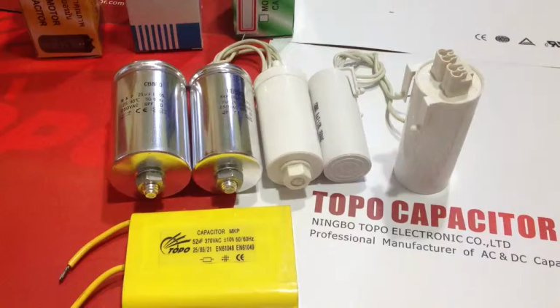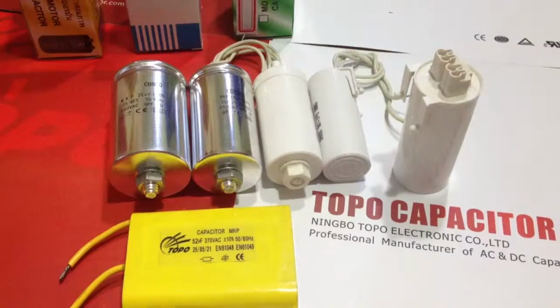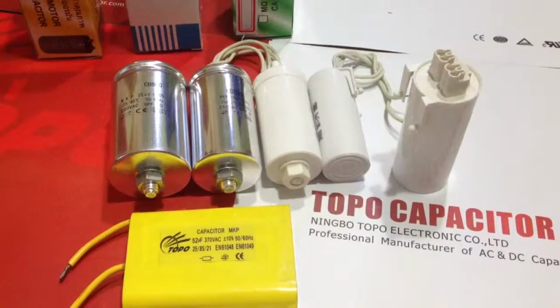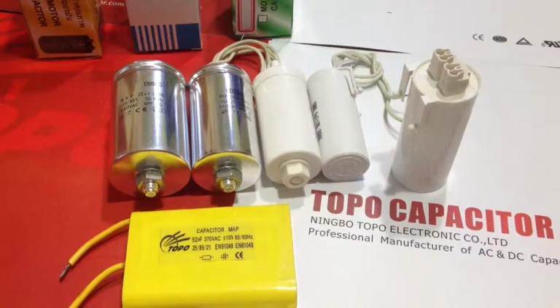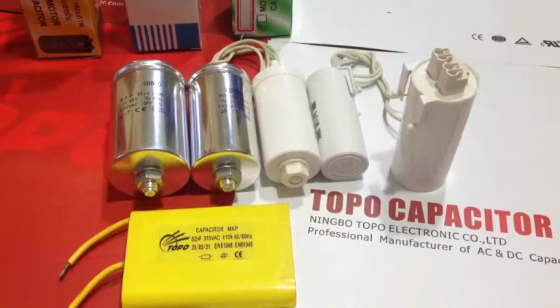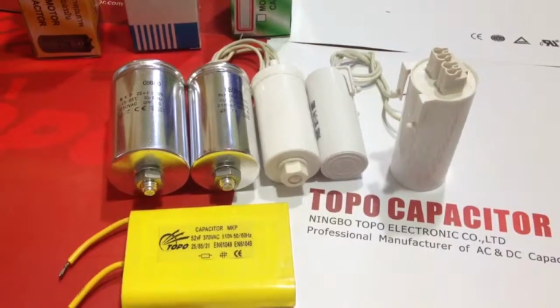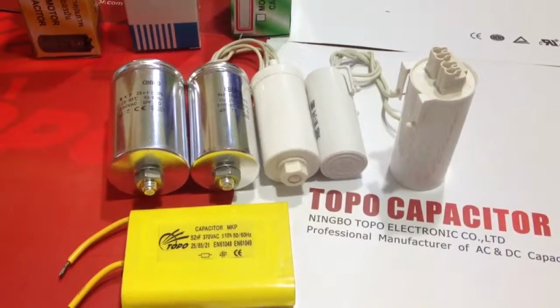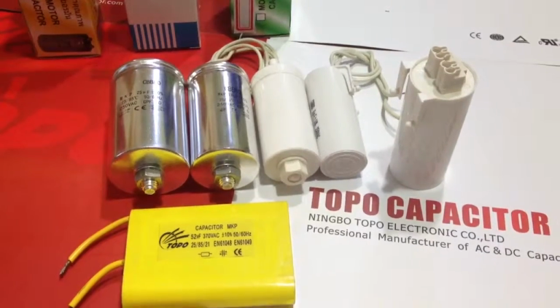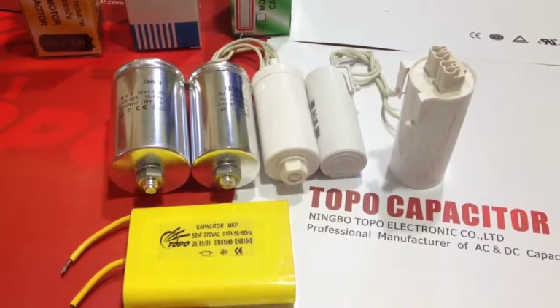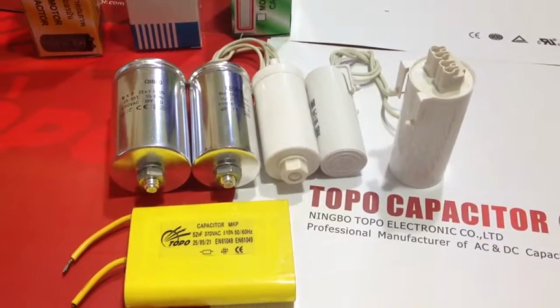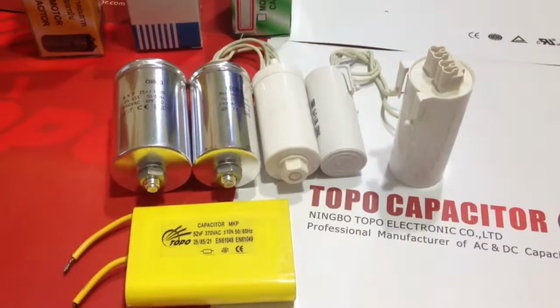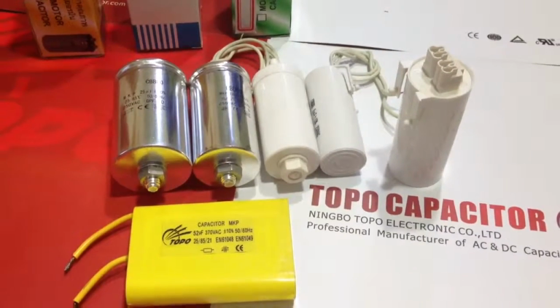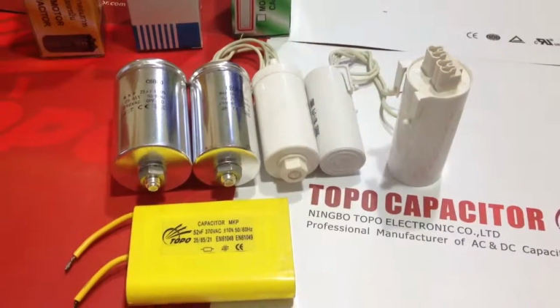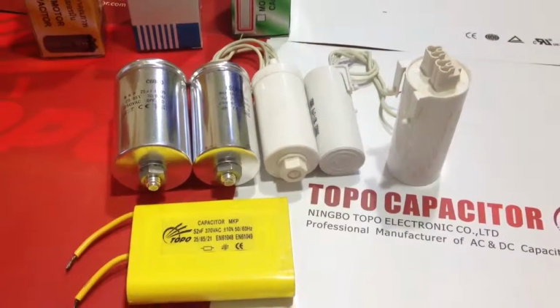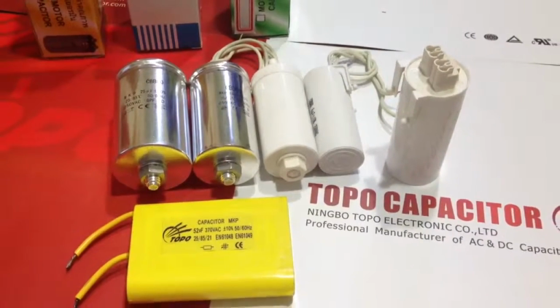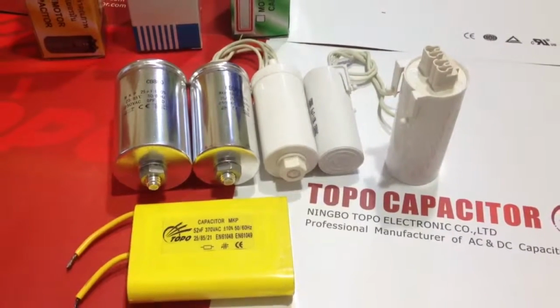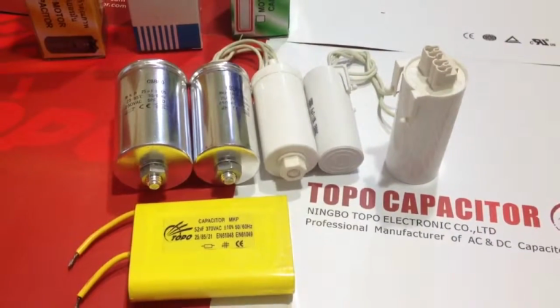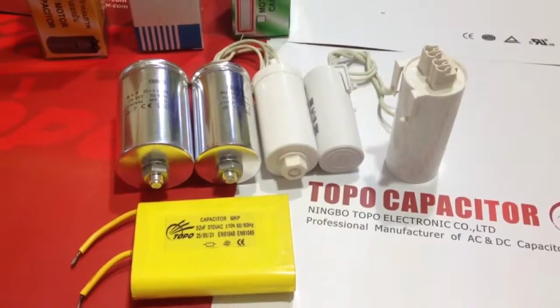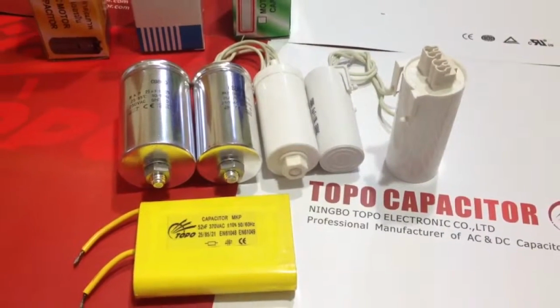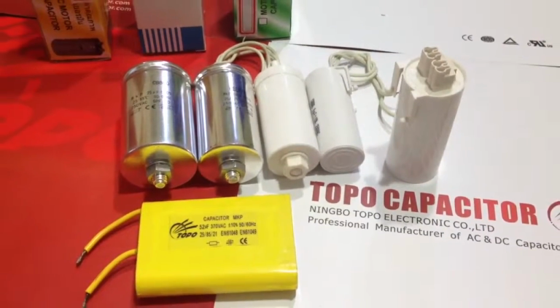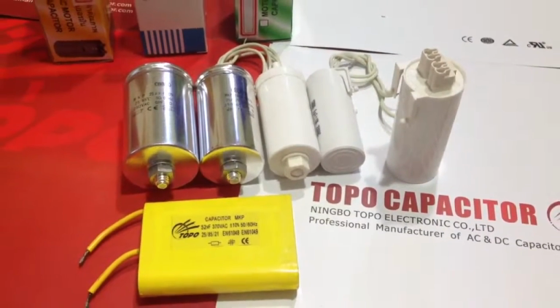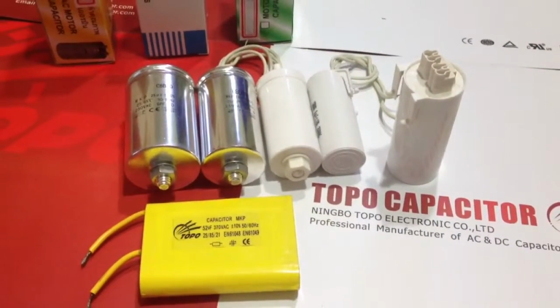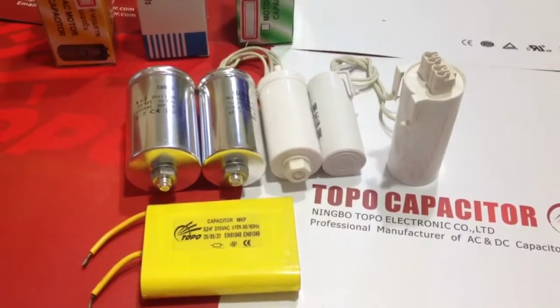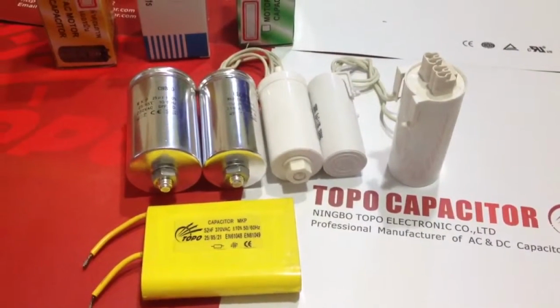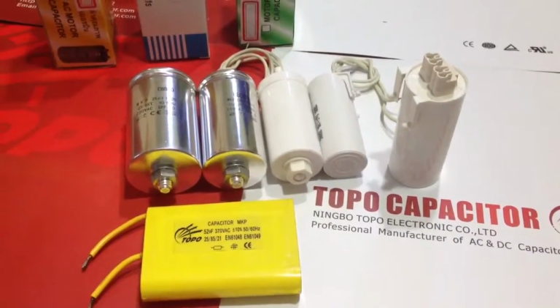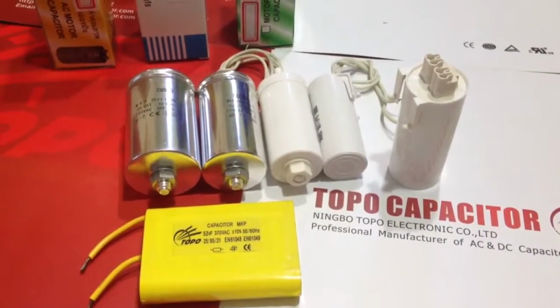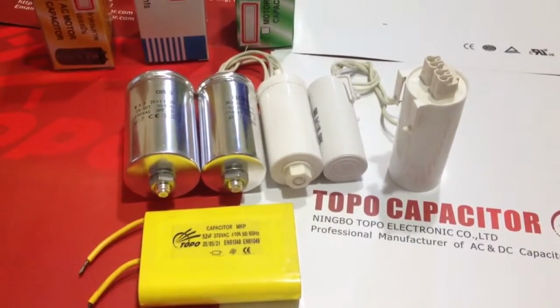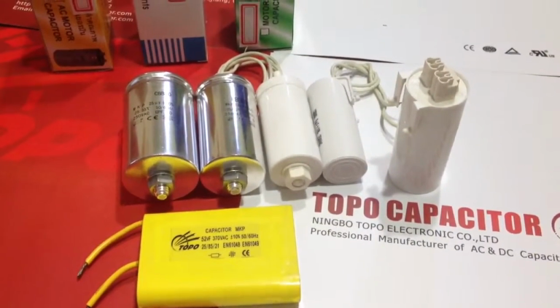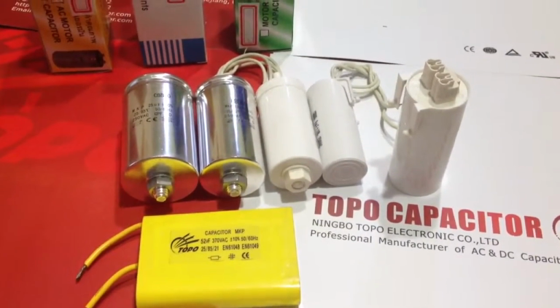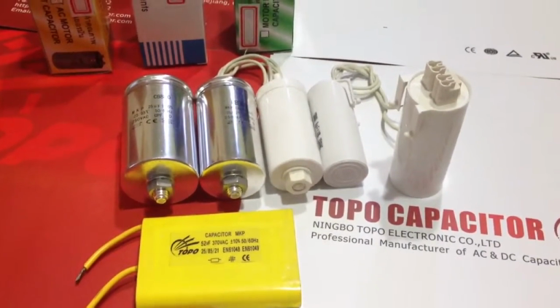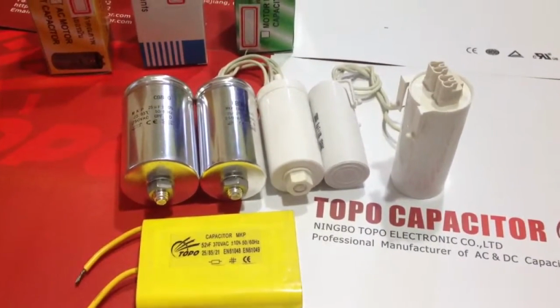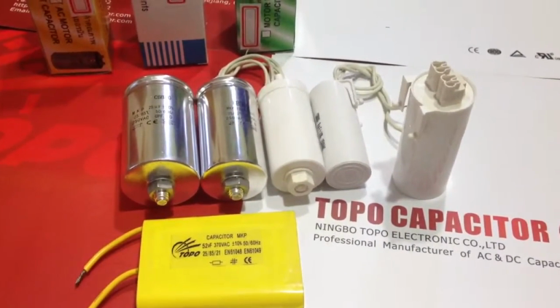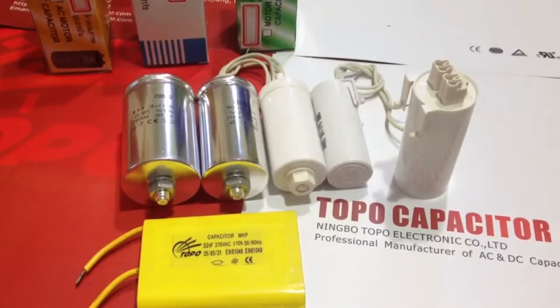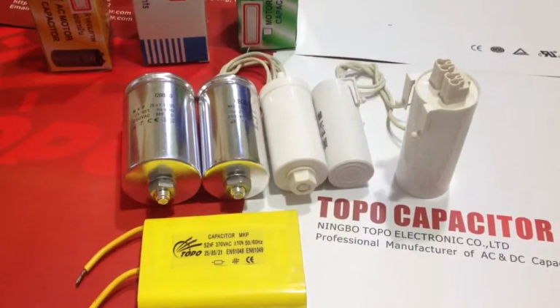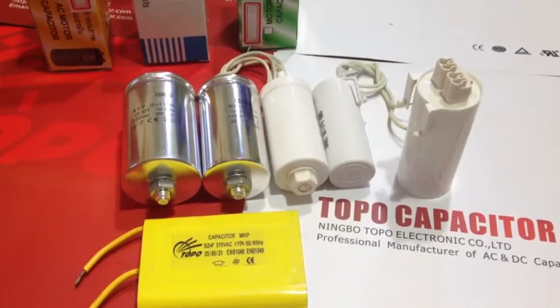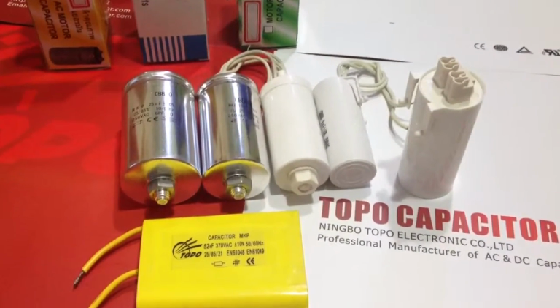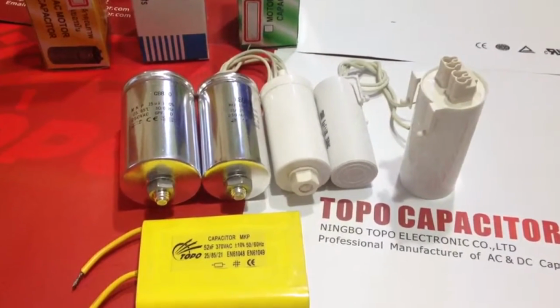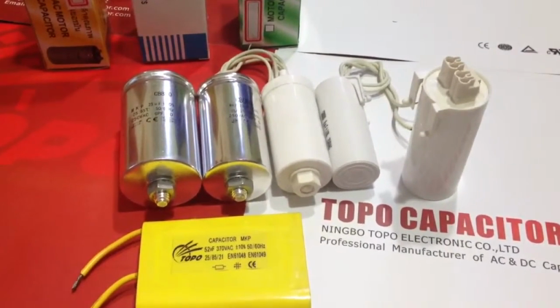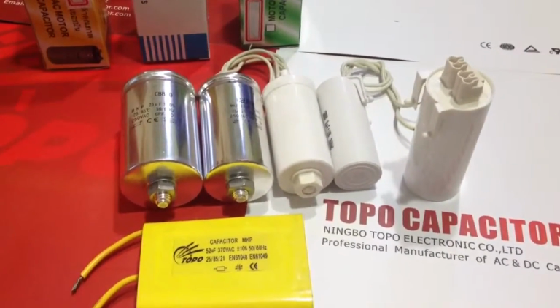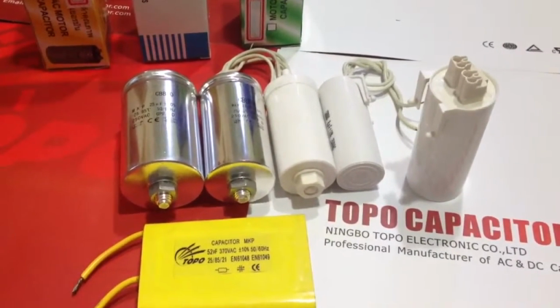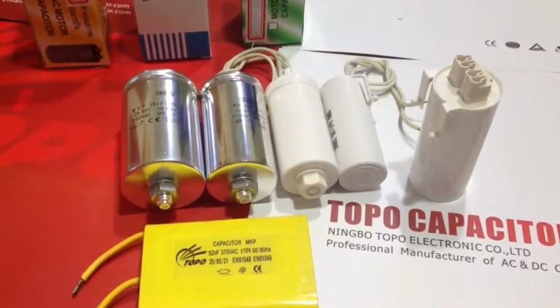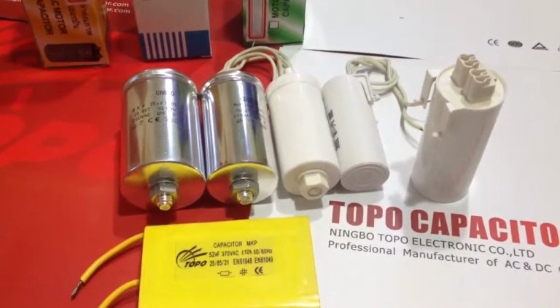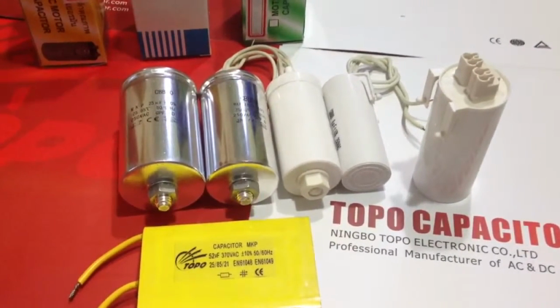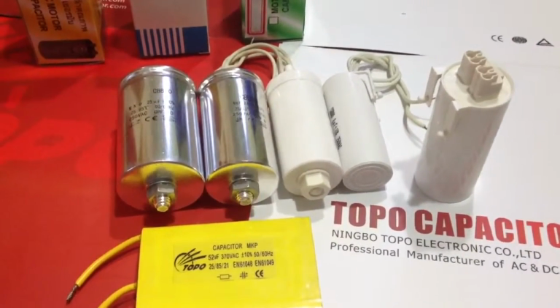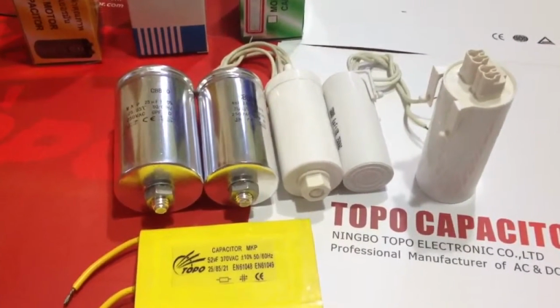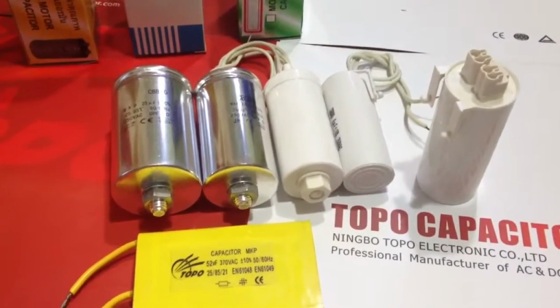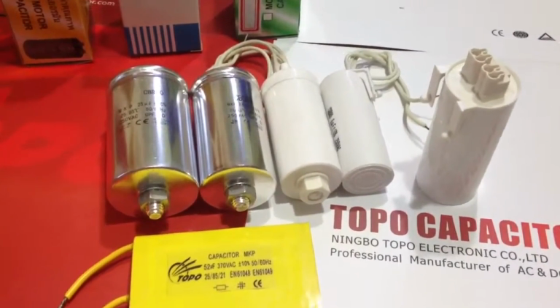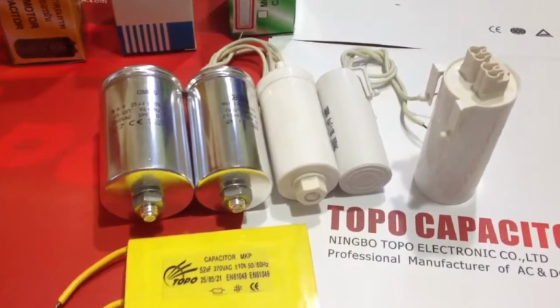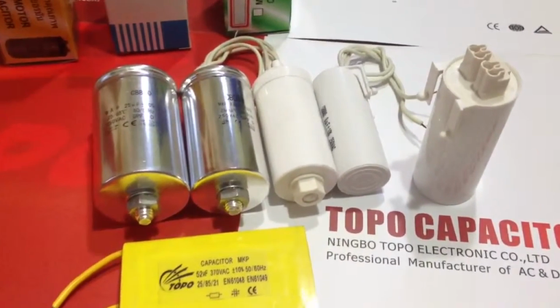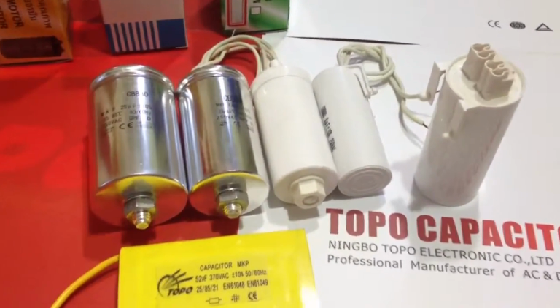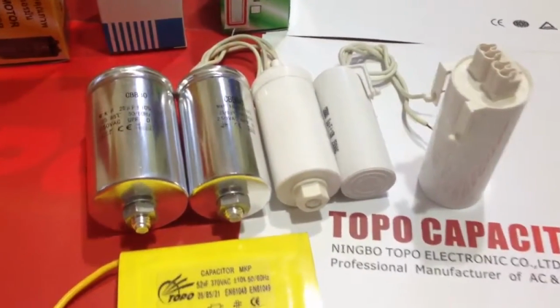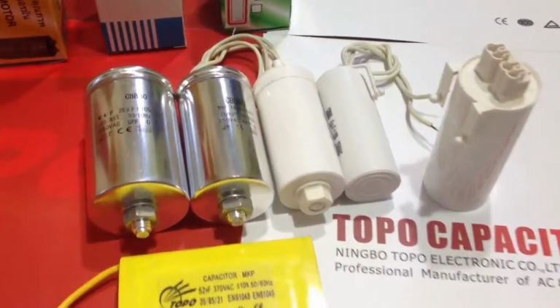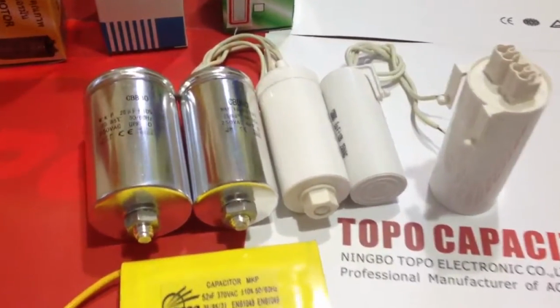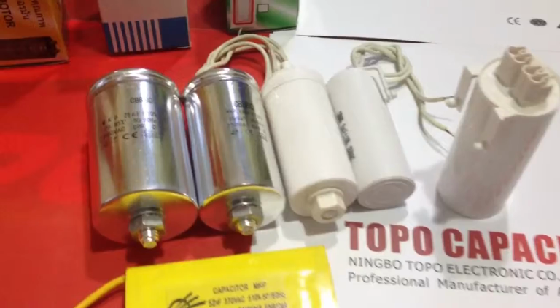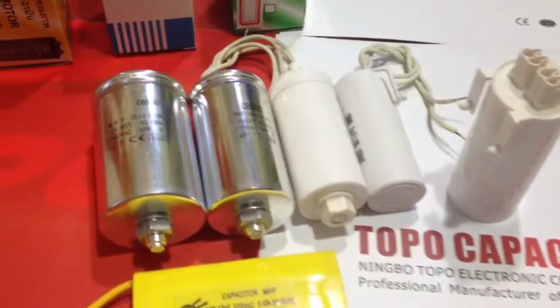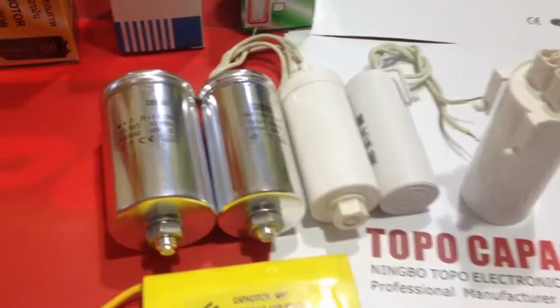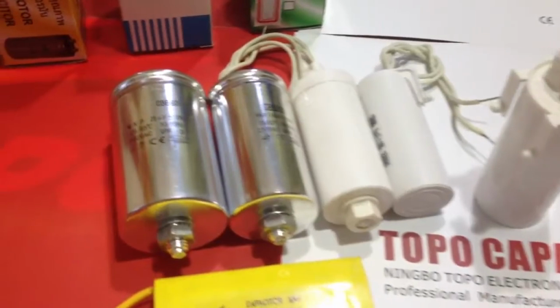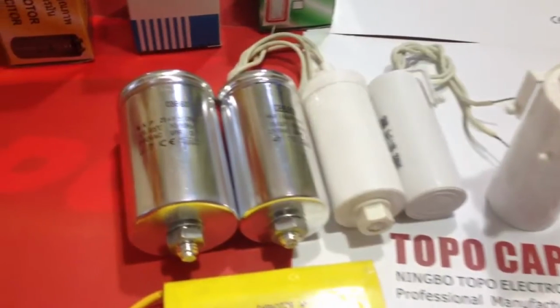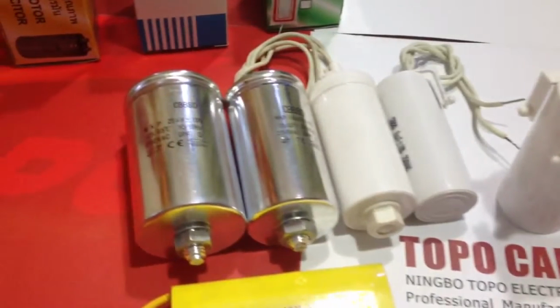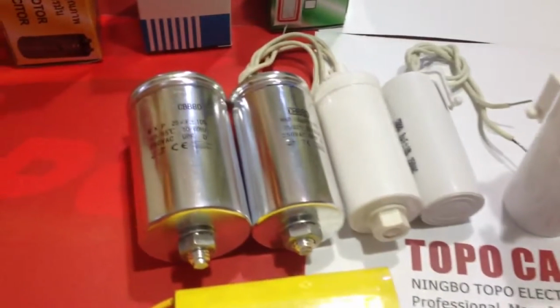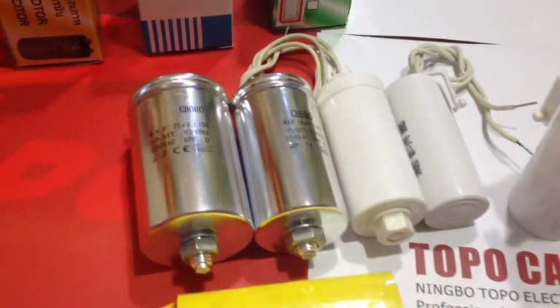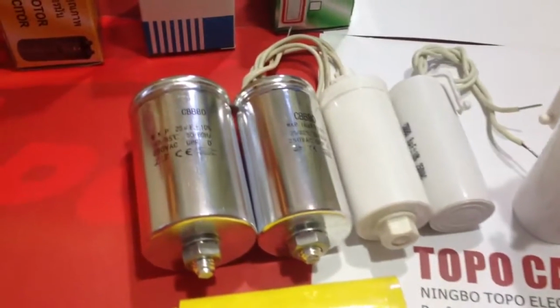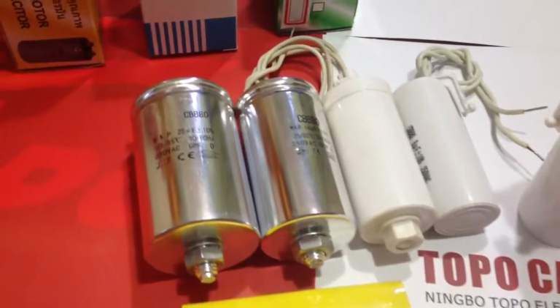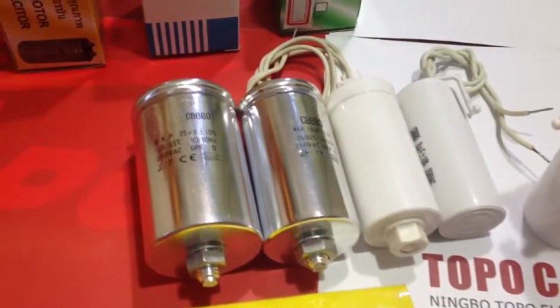This is Topo Capacitors Company of China. Let me introduce our lighting compensation capacitor.